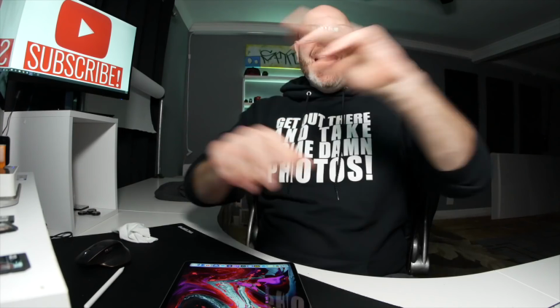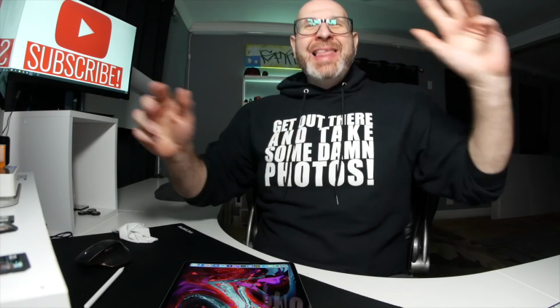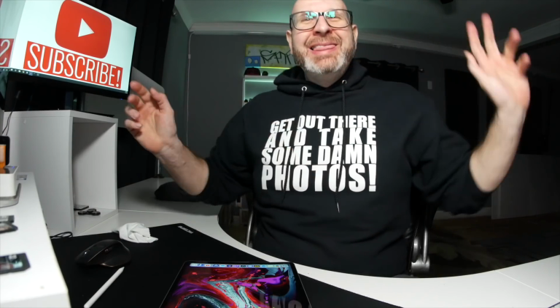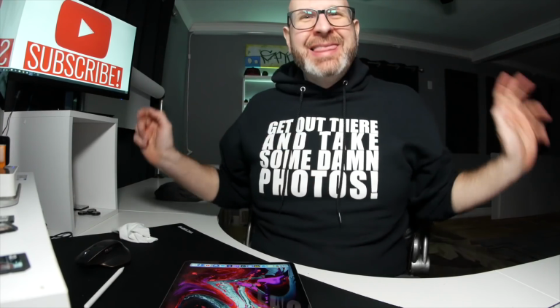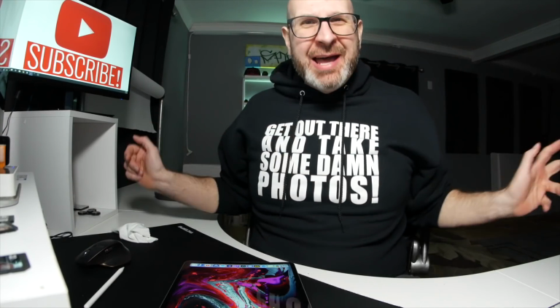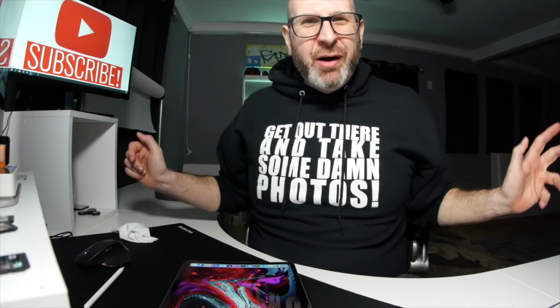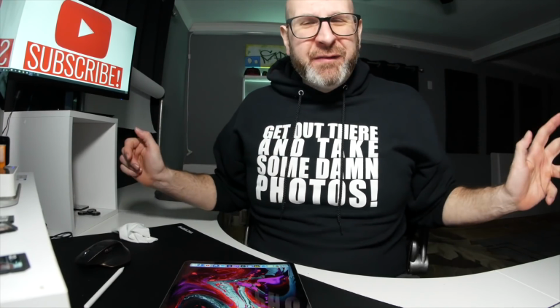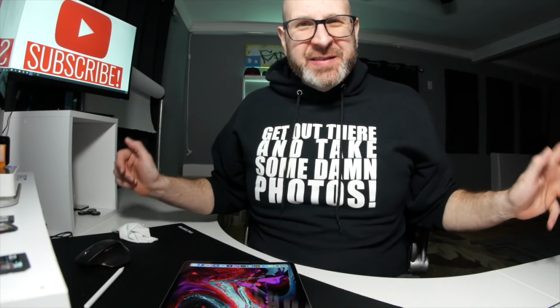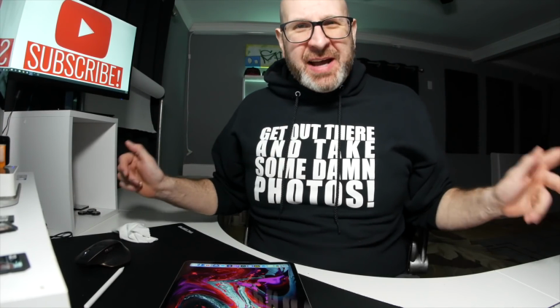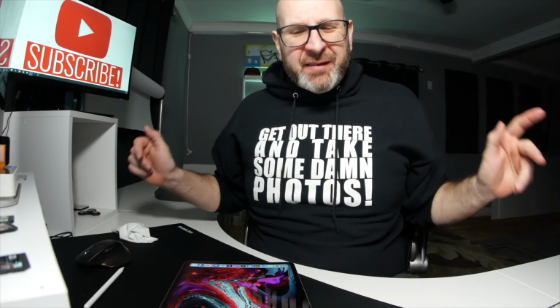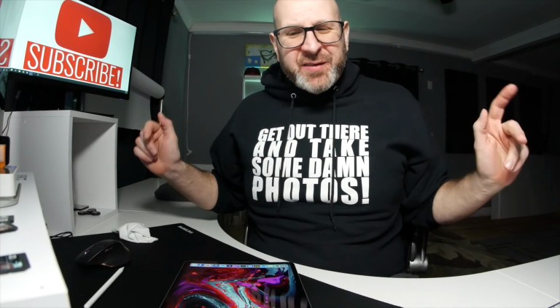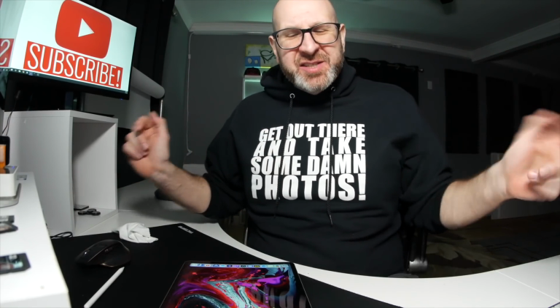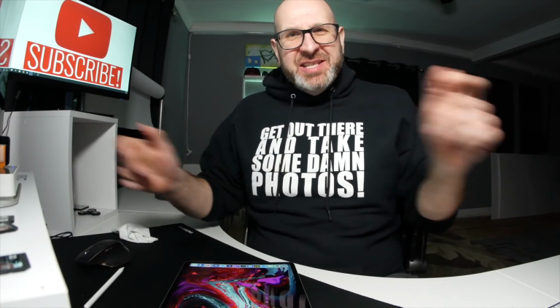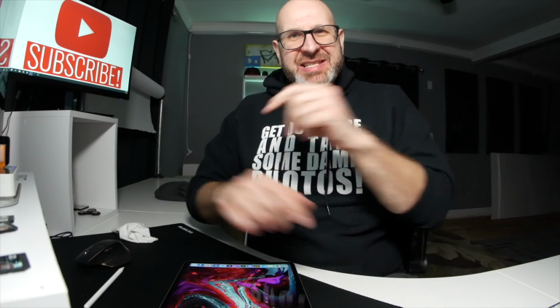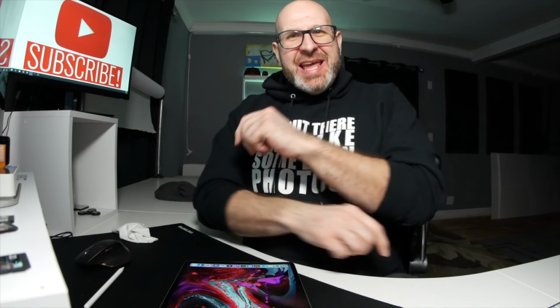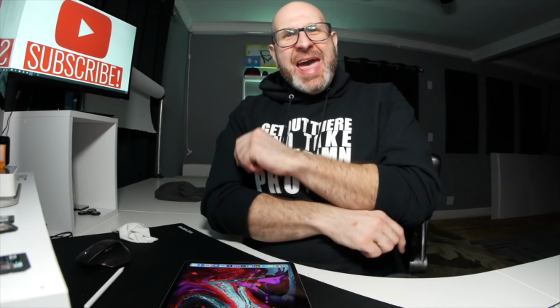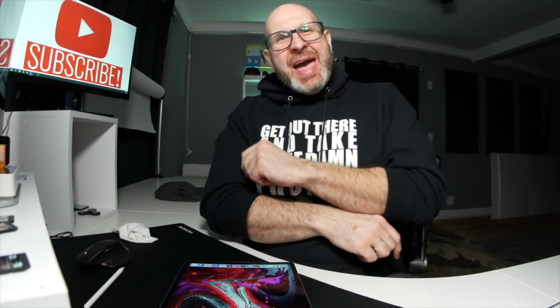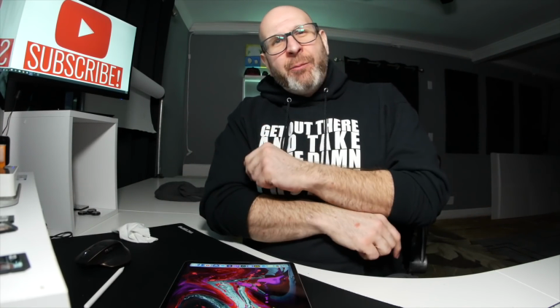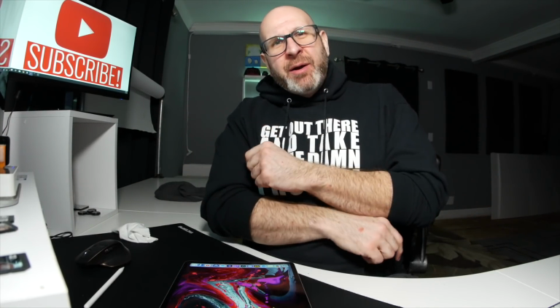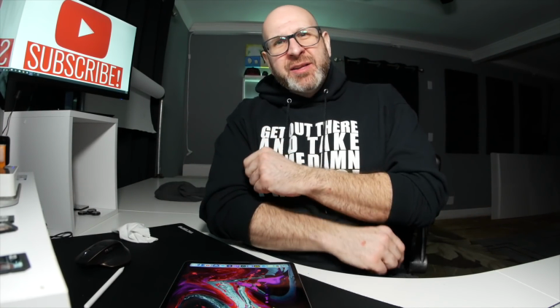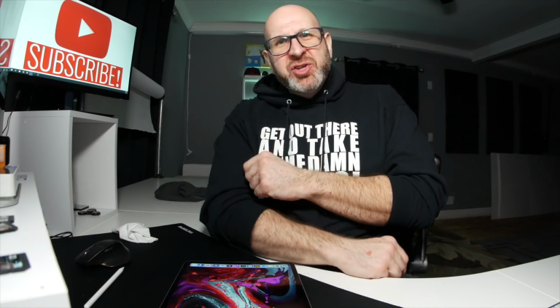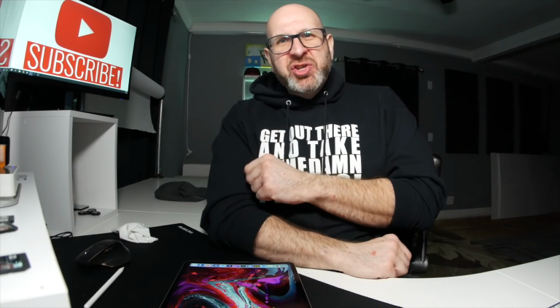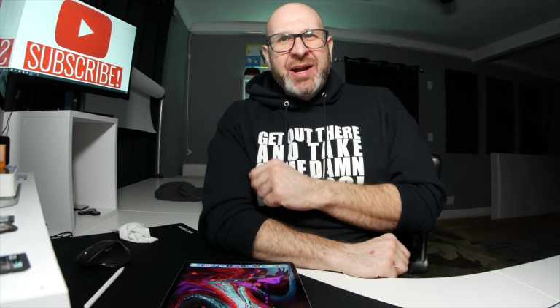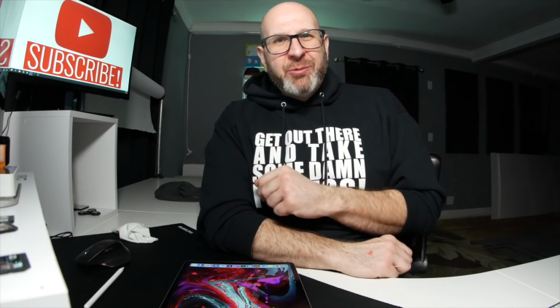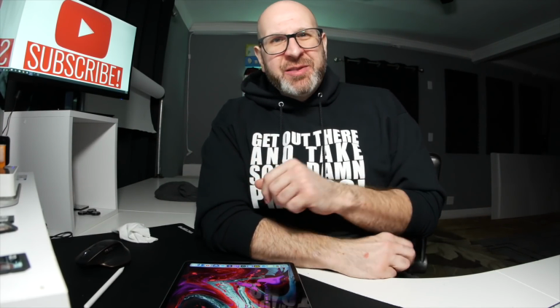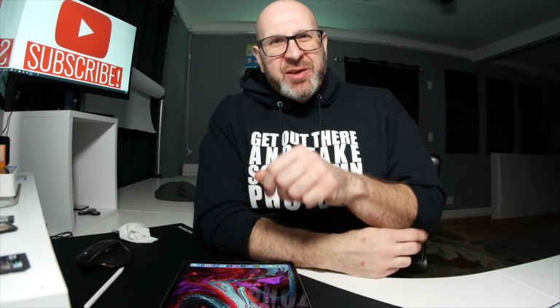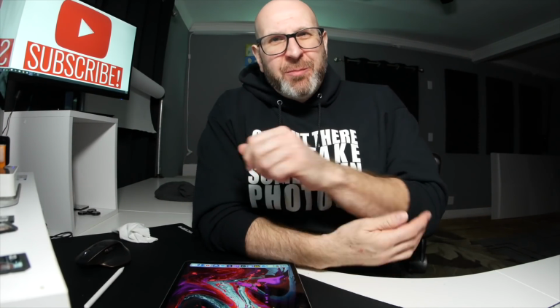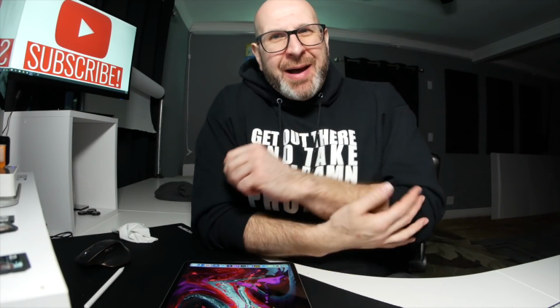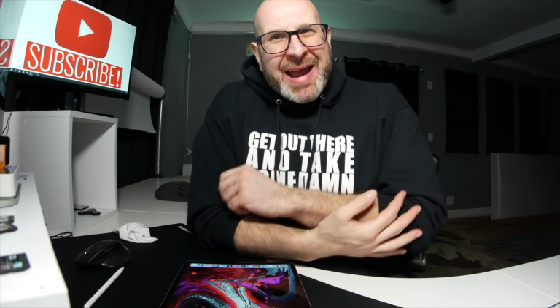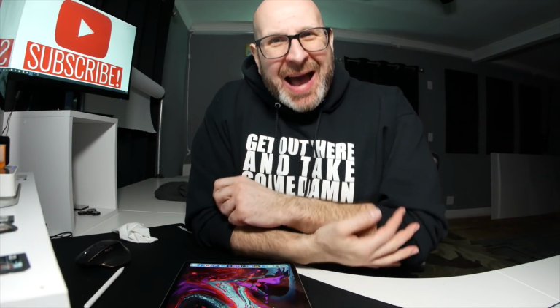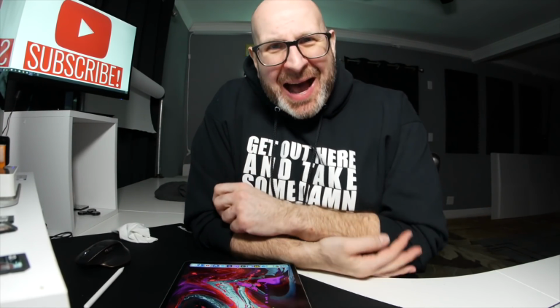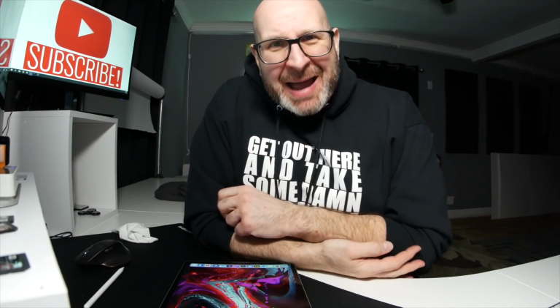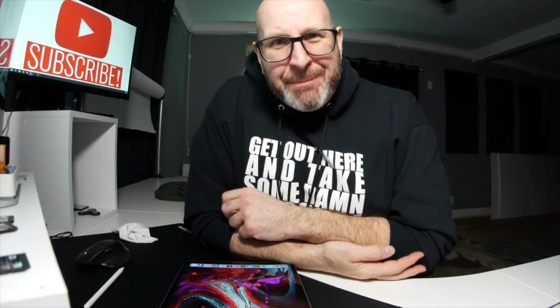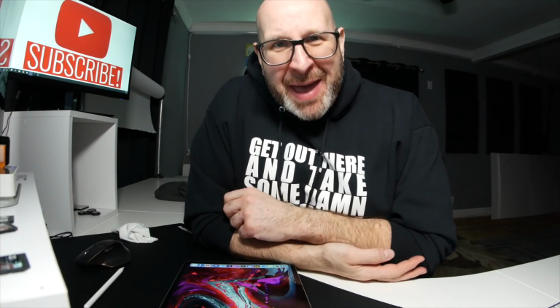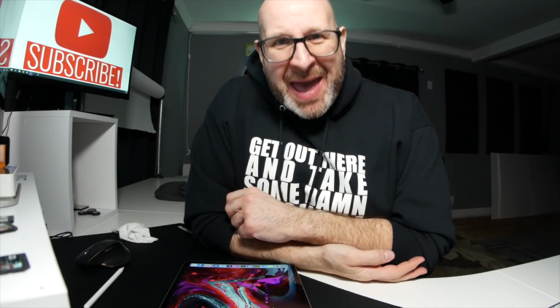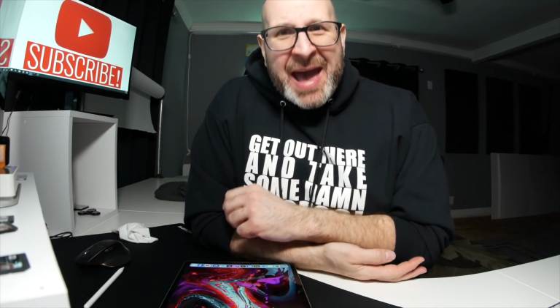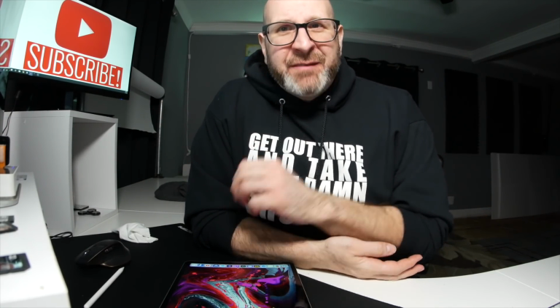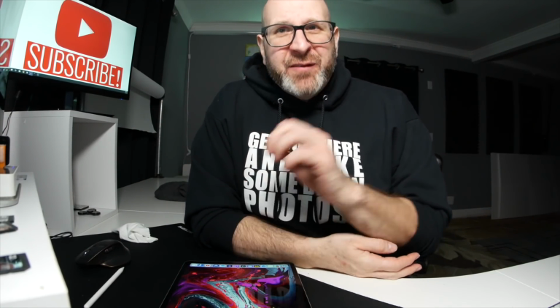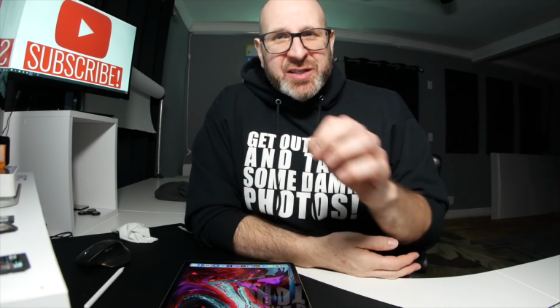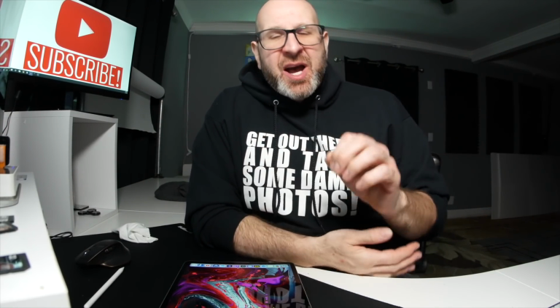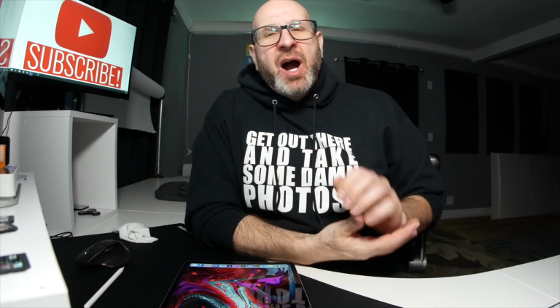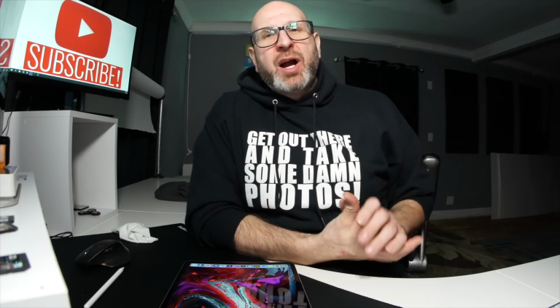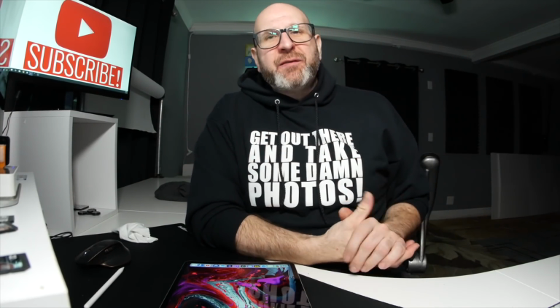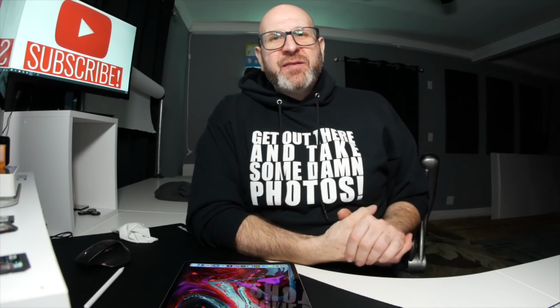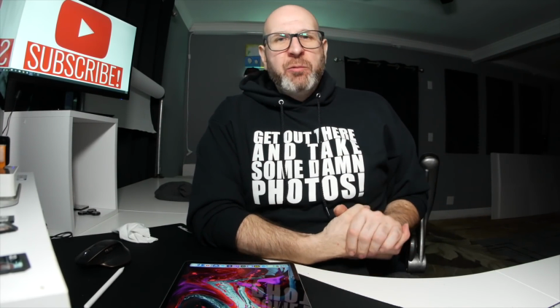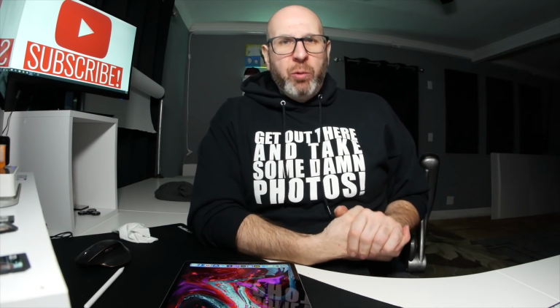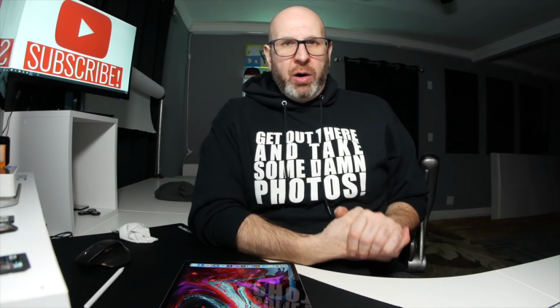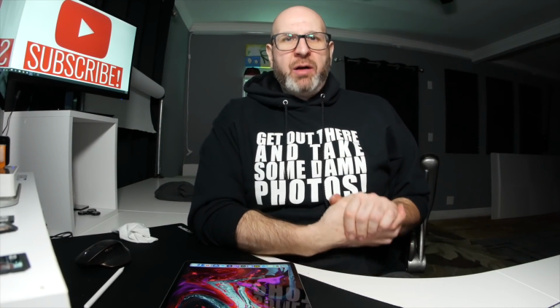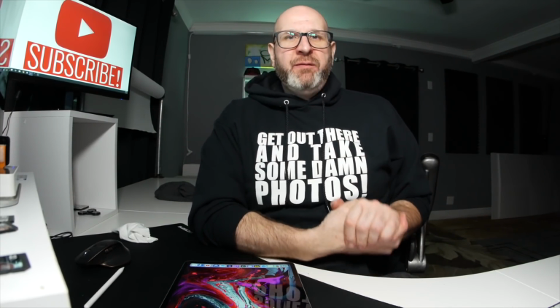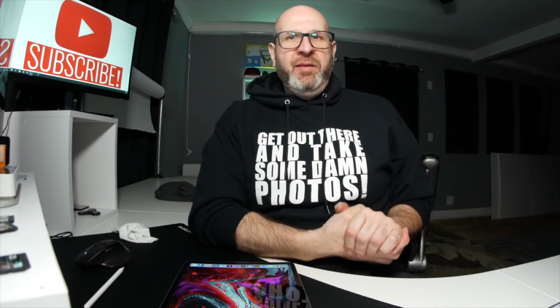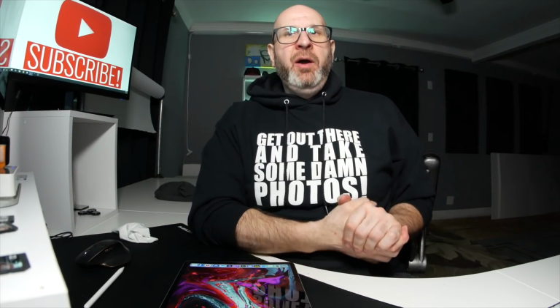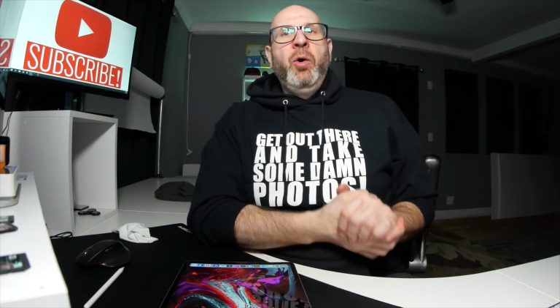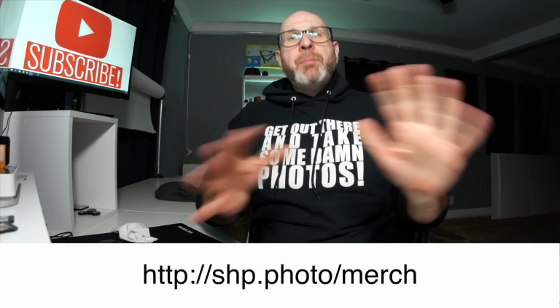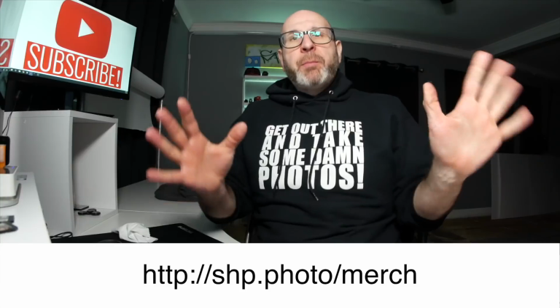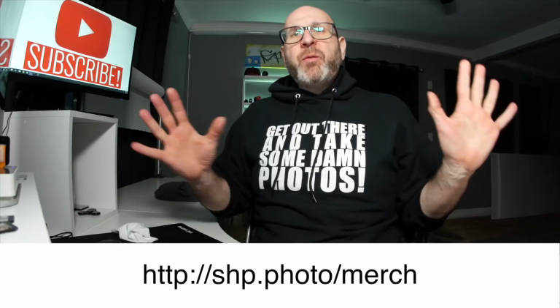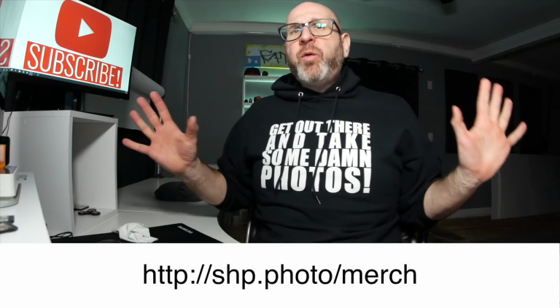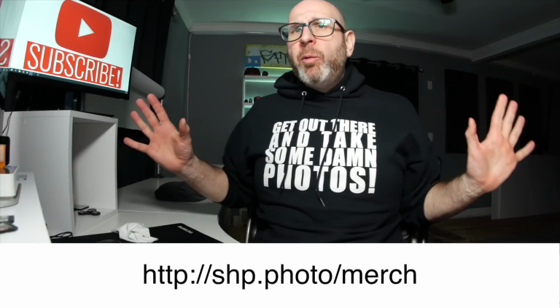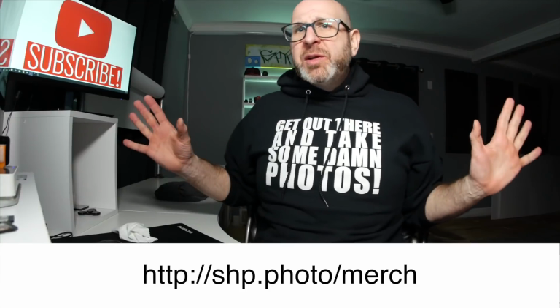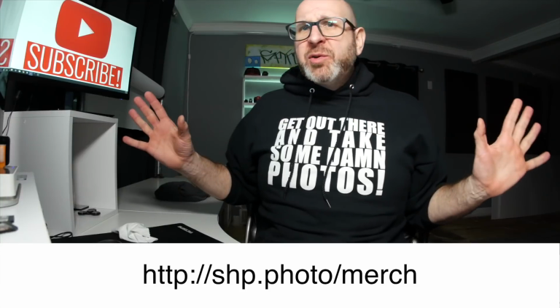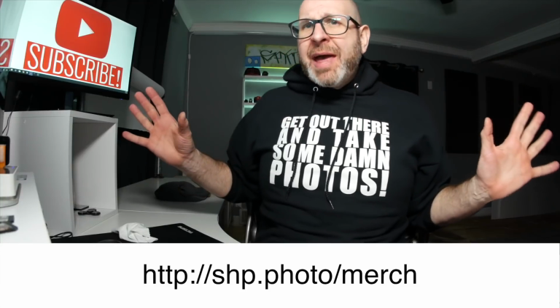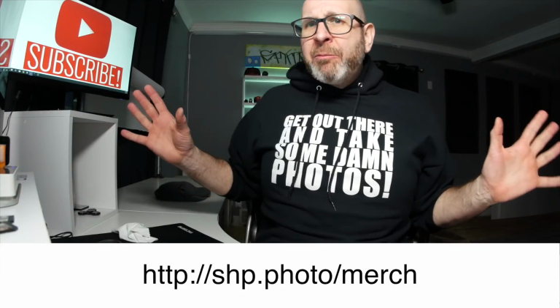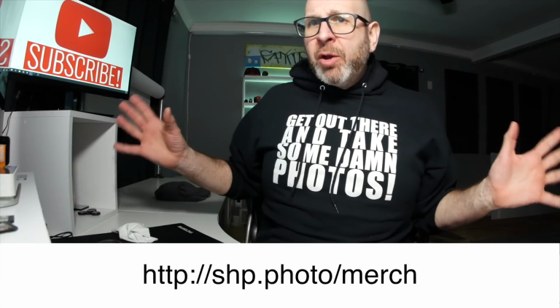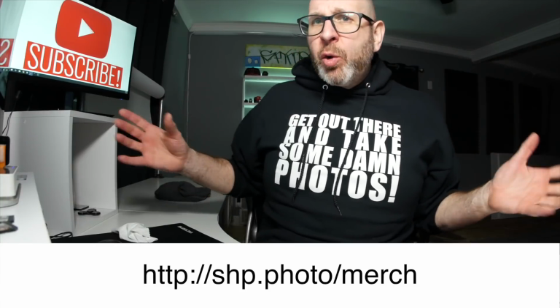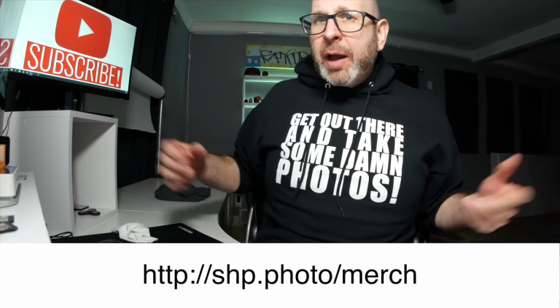Hello photographers. Today I wanted to share with you my iPad photography workflow.